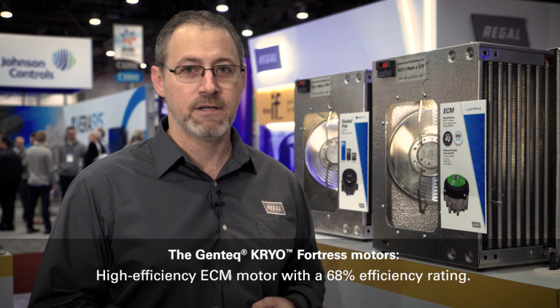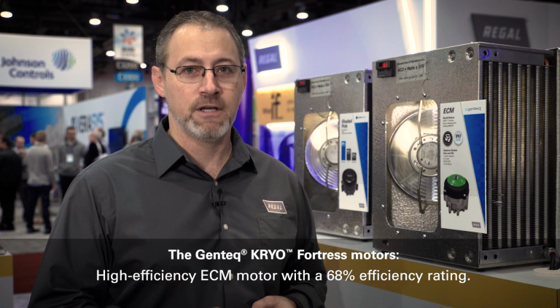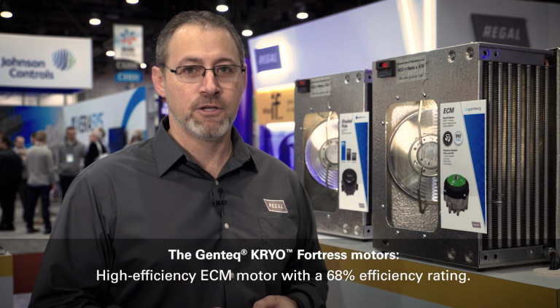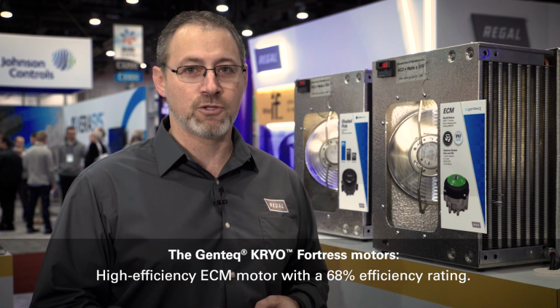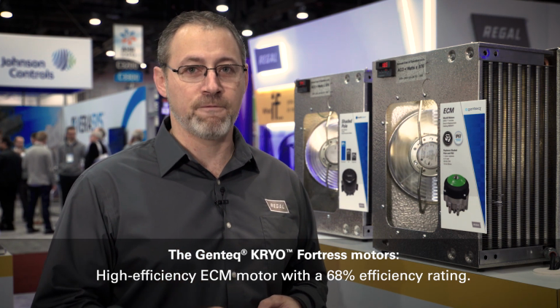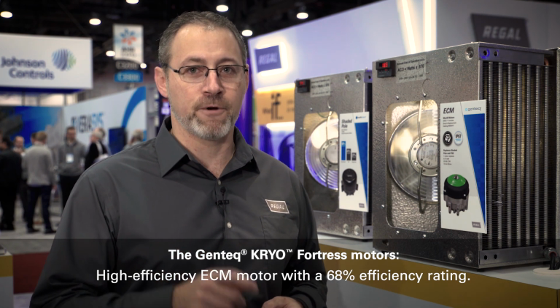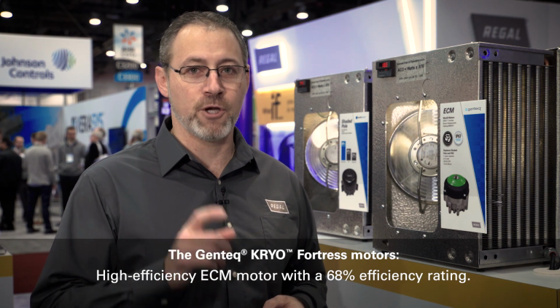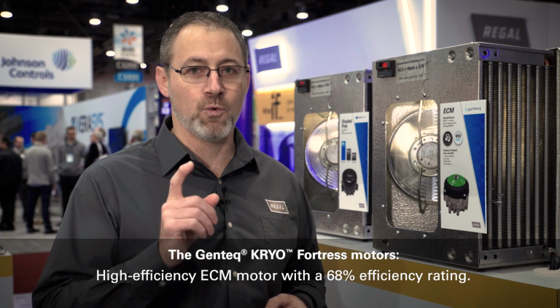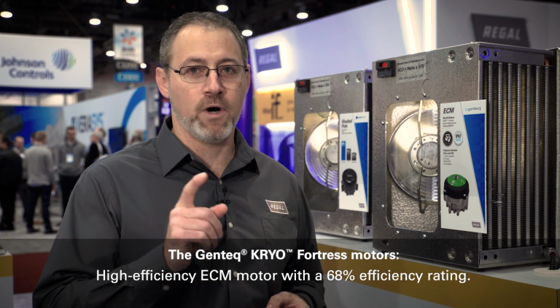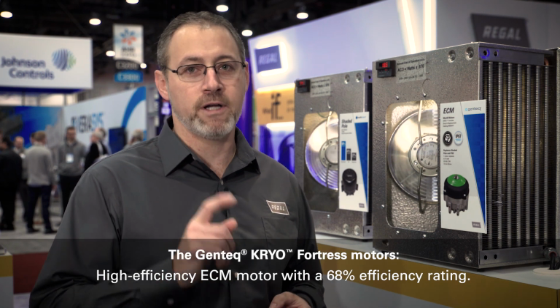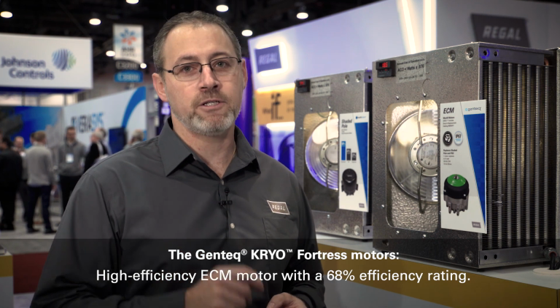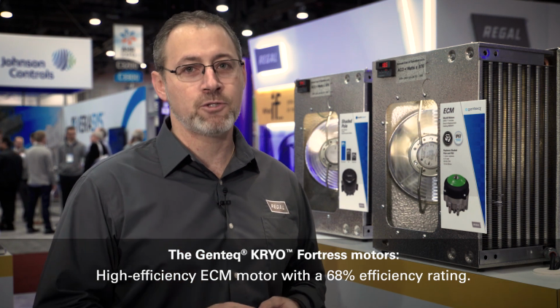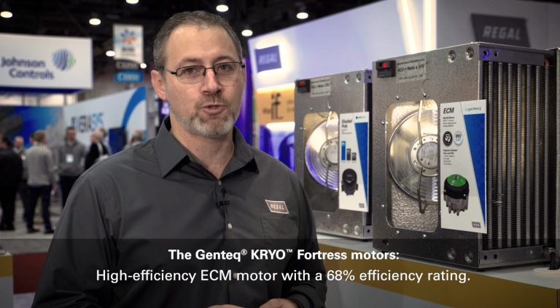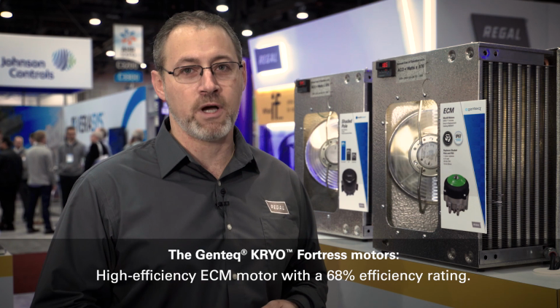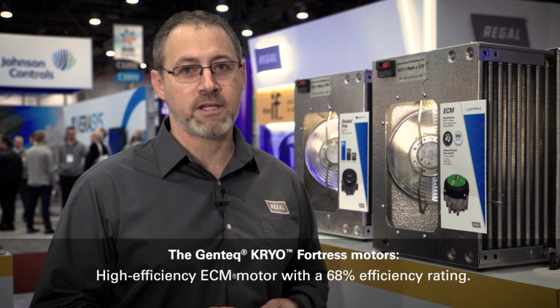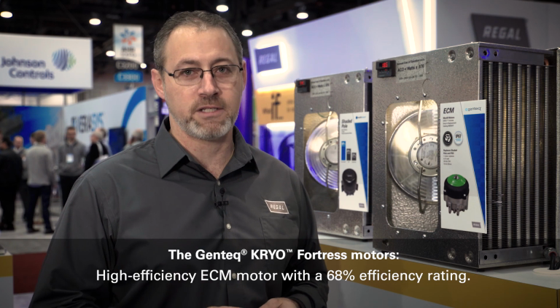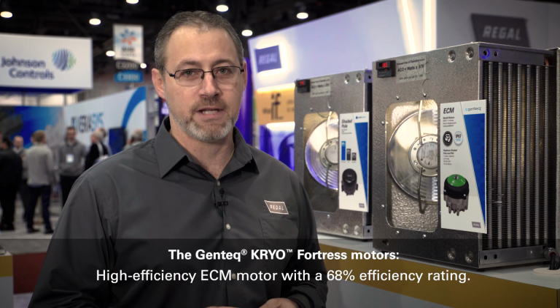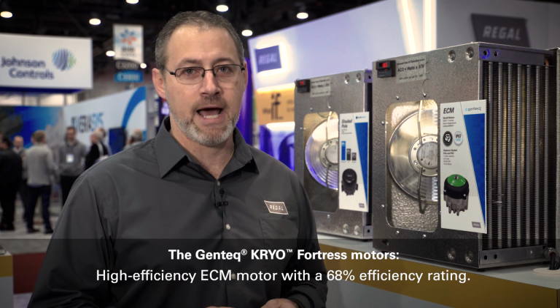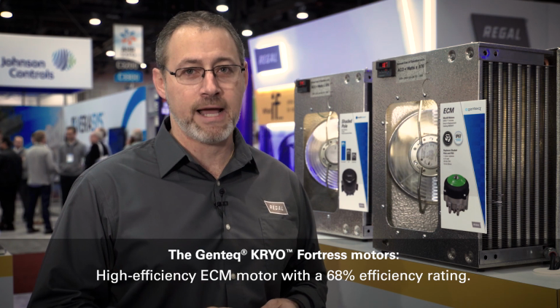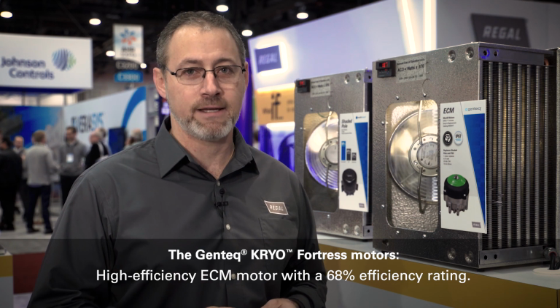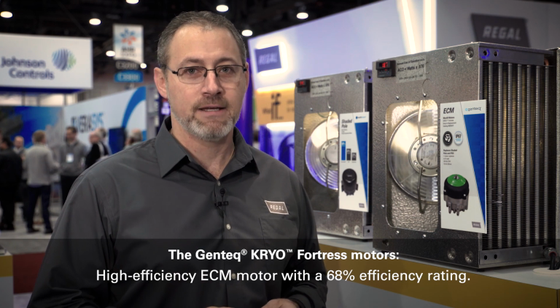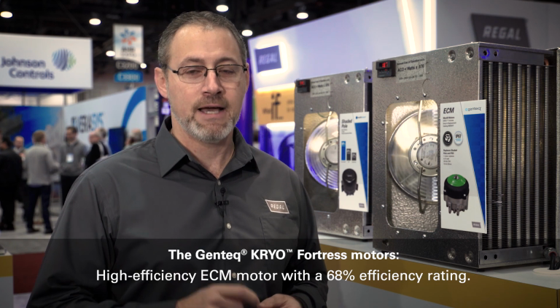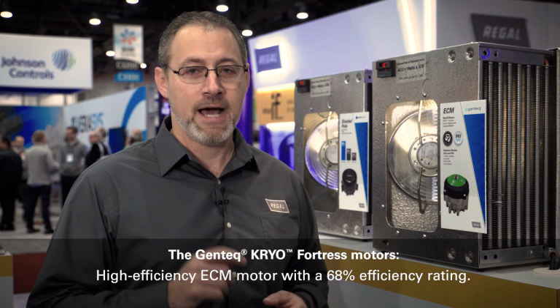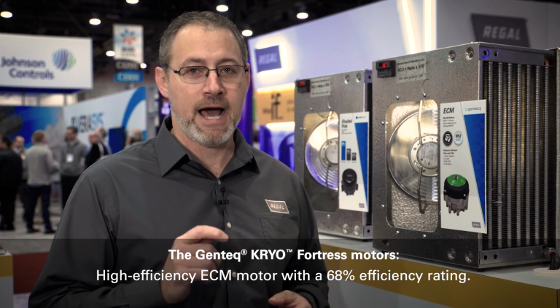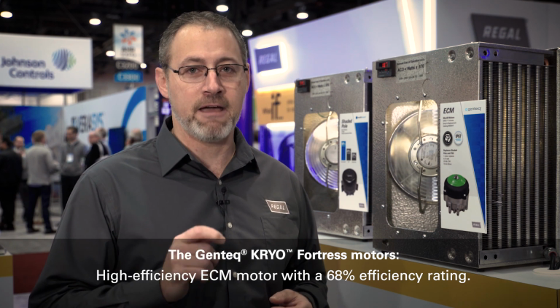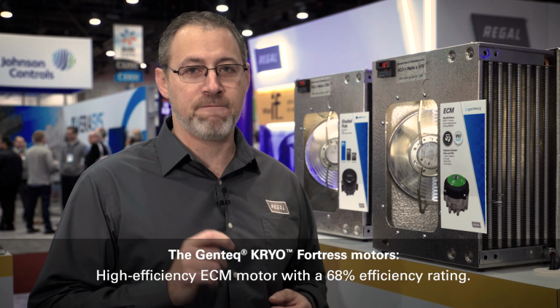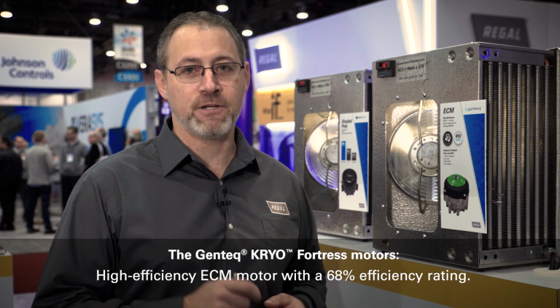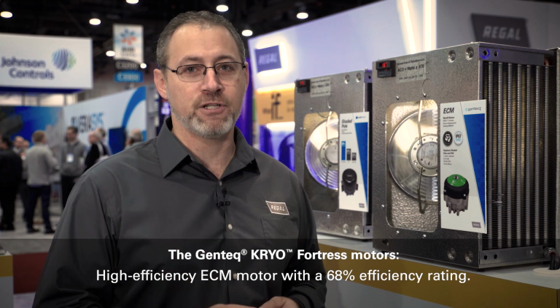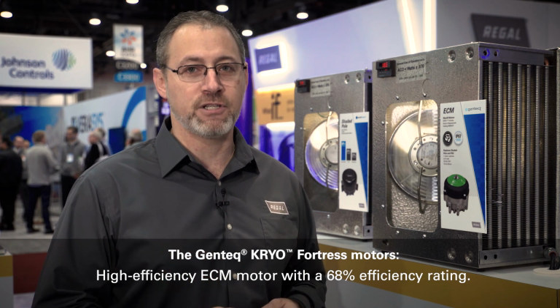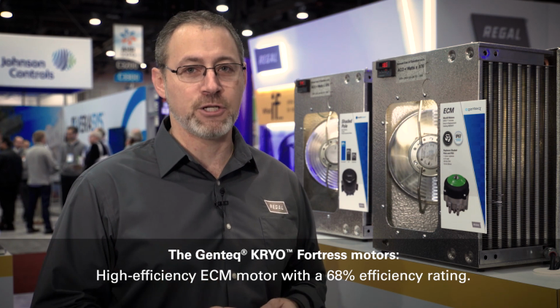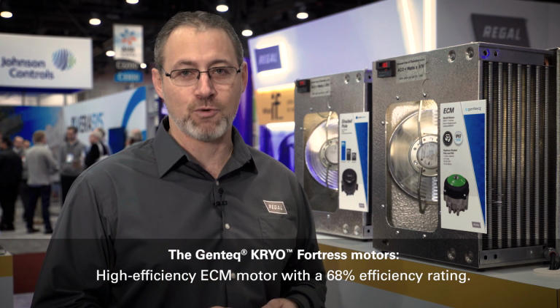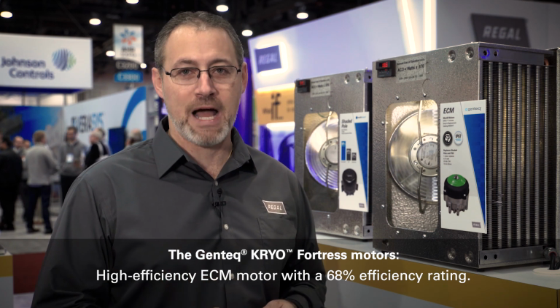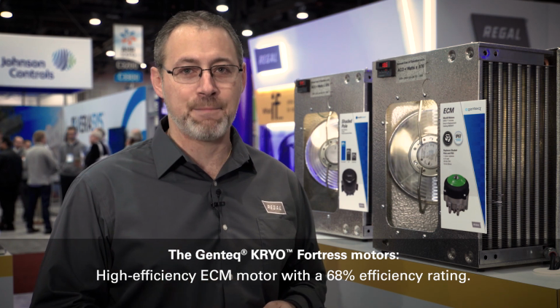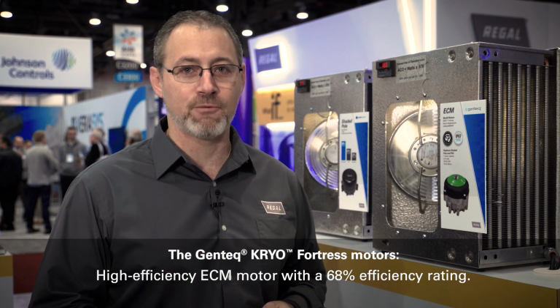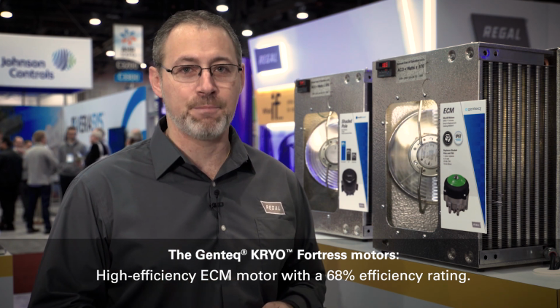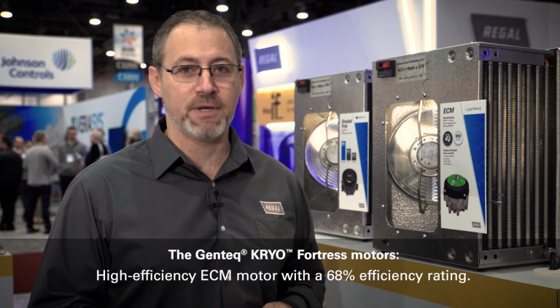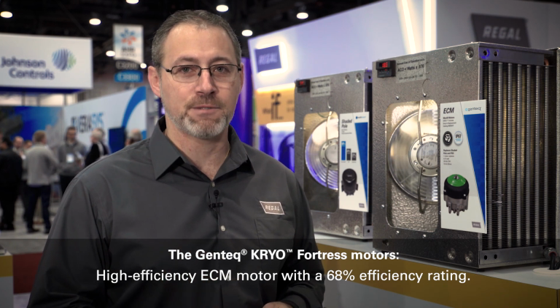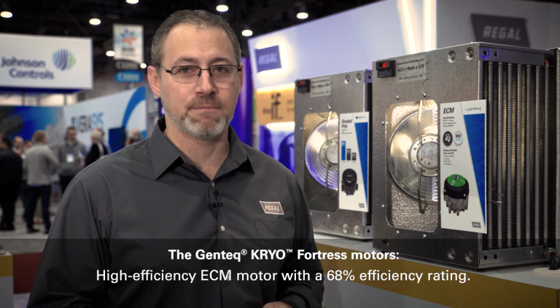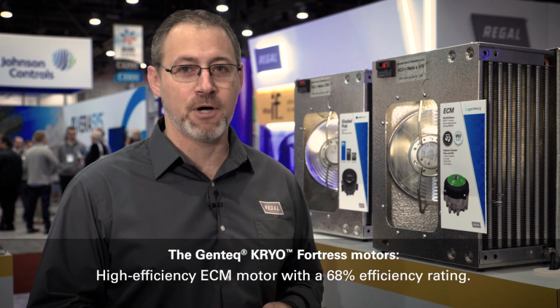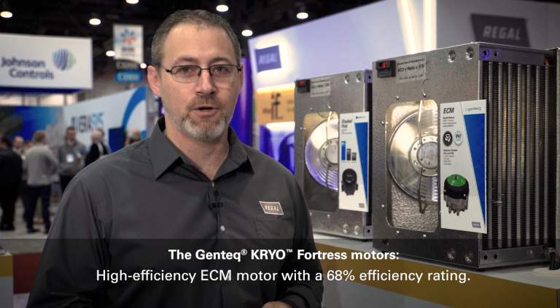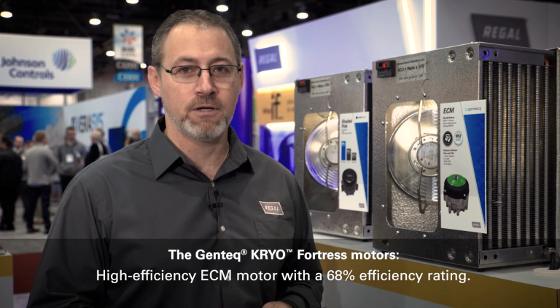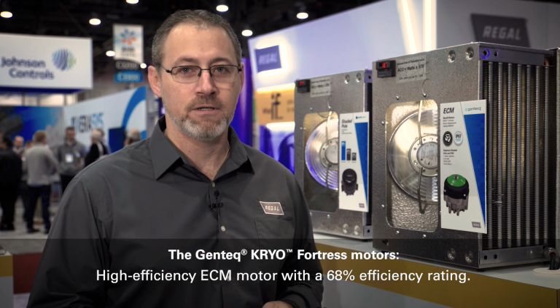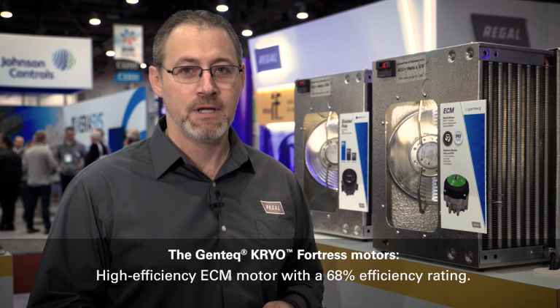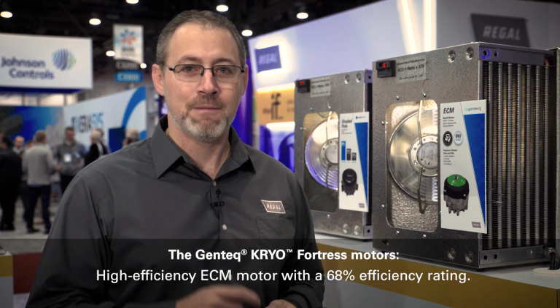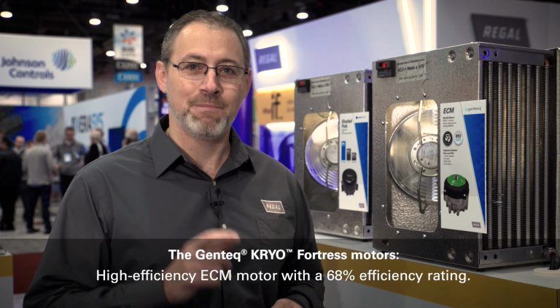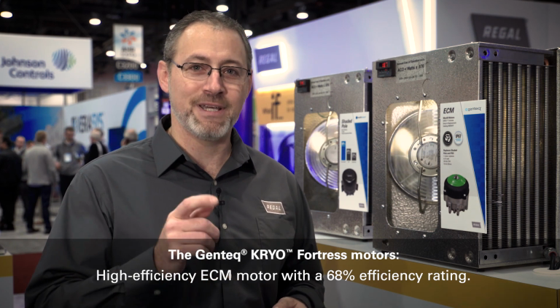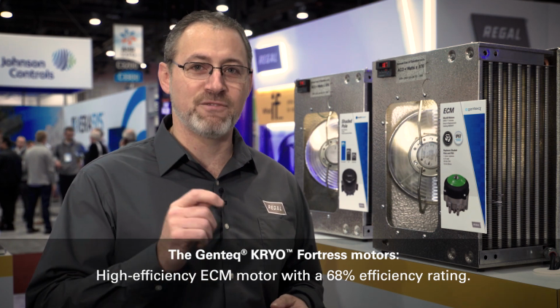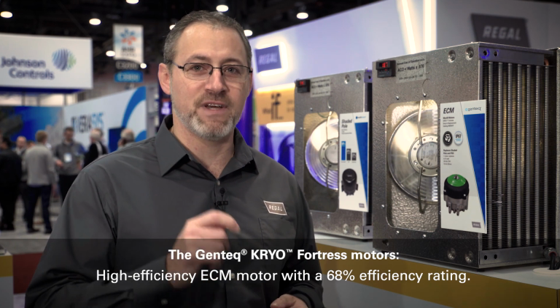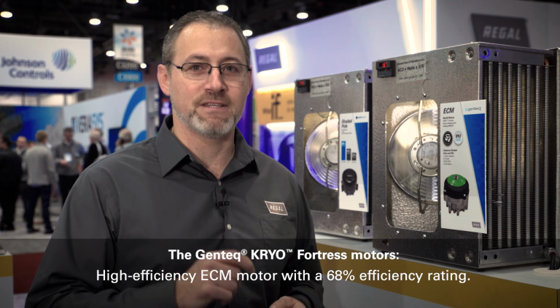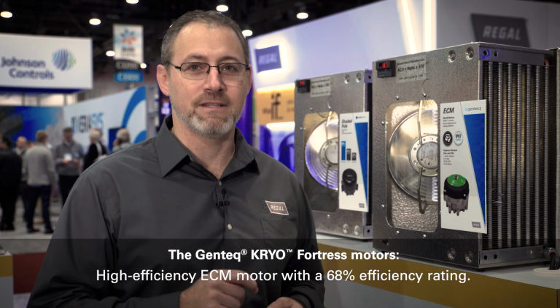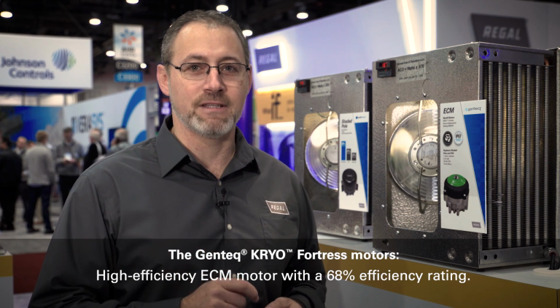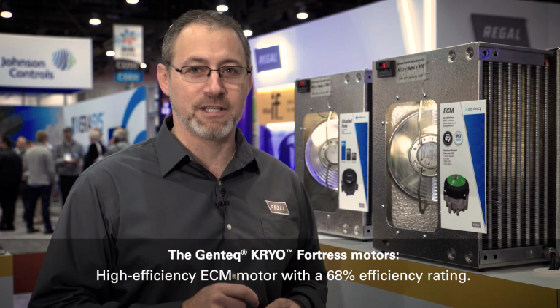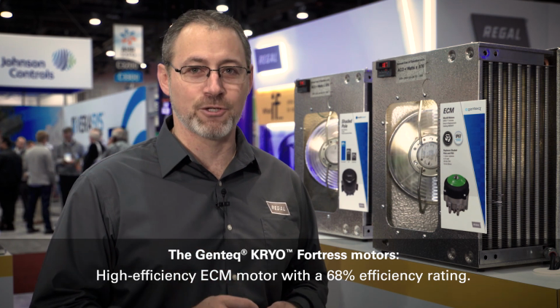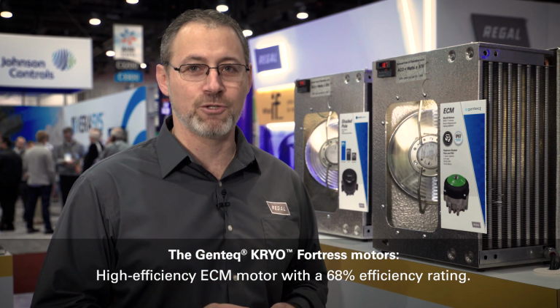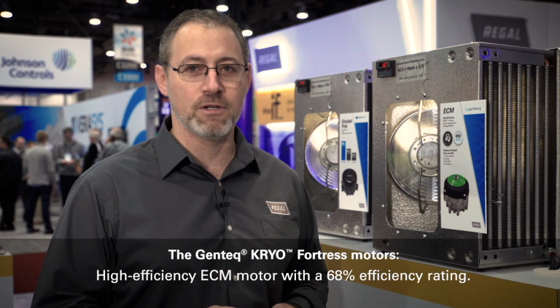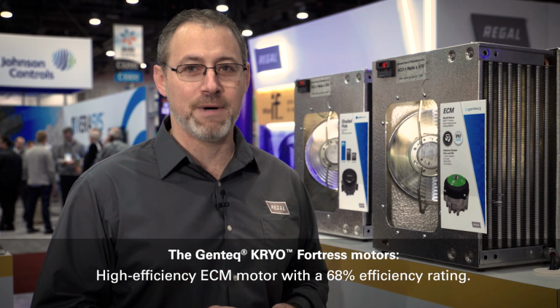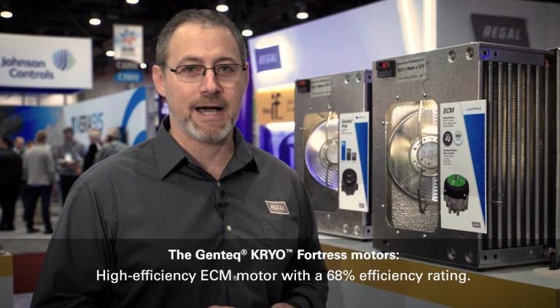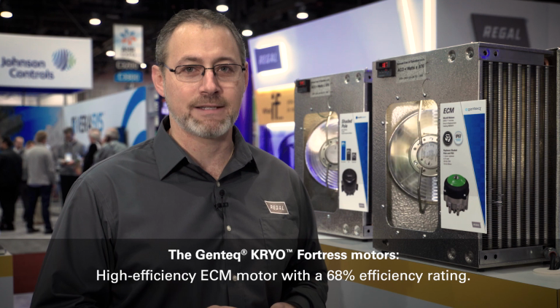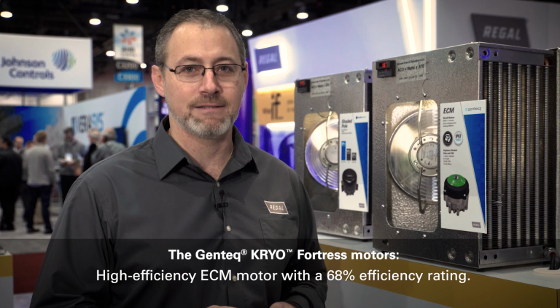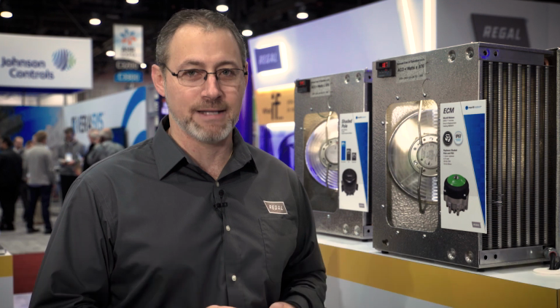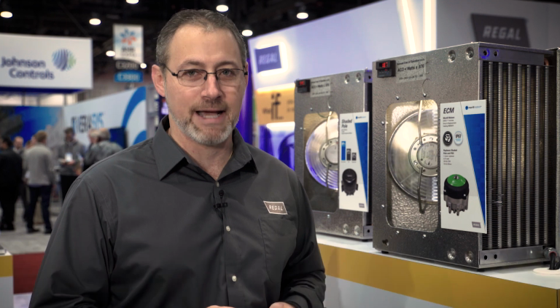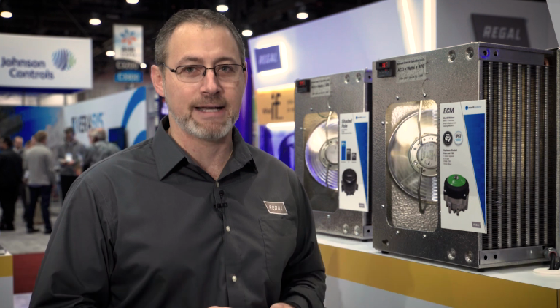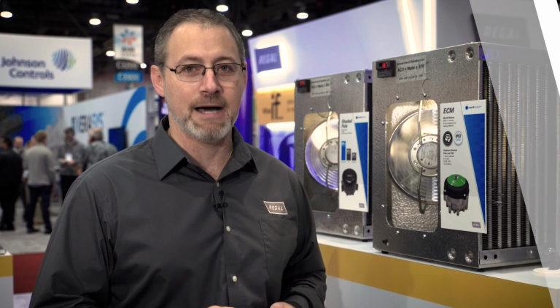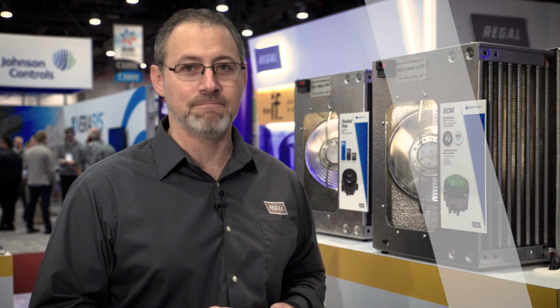For your one truck stock high efficiency drop-in replacement motor, please visit TheDealerToolbox.com.